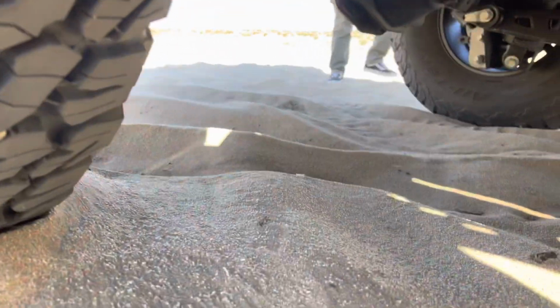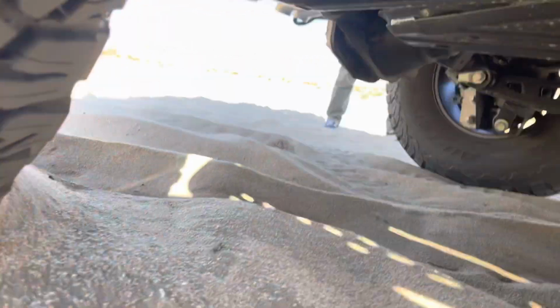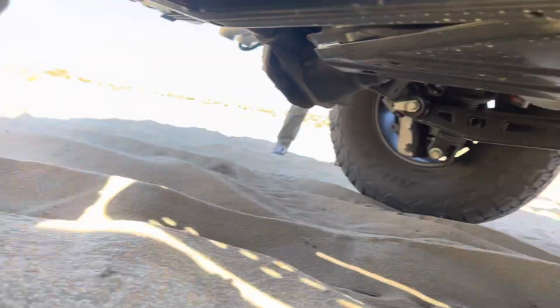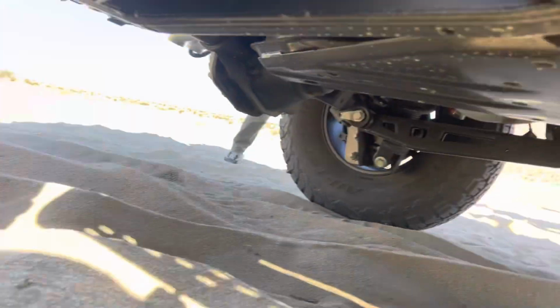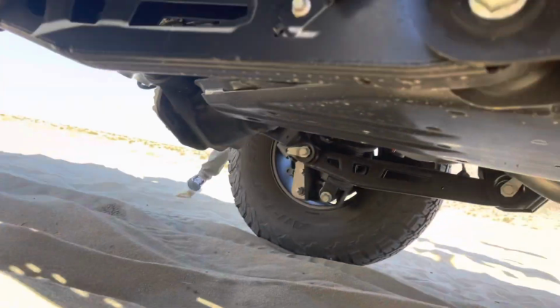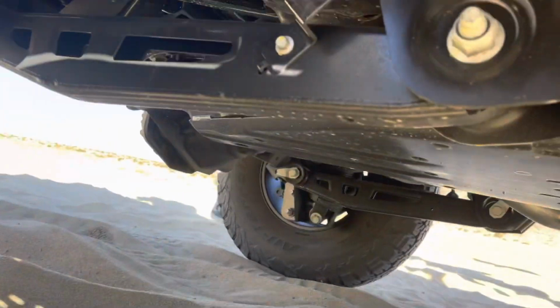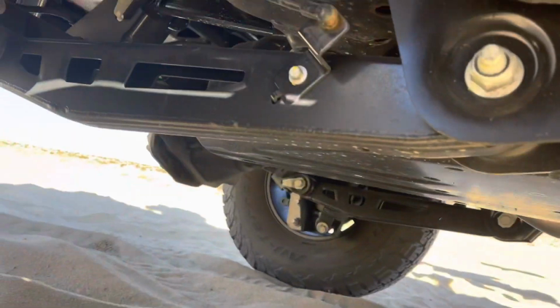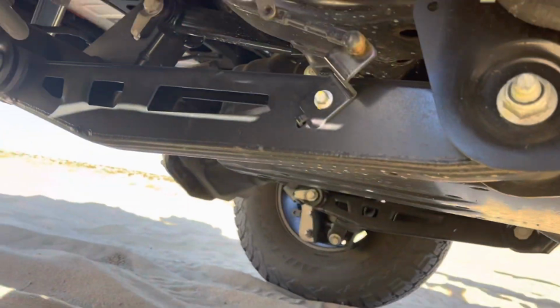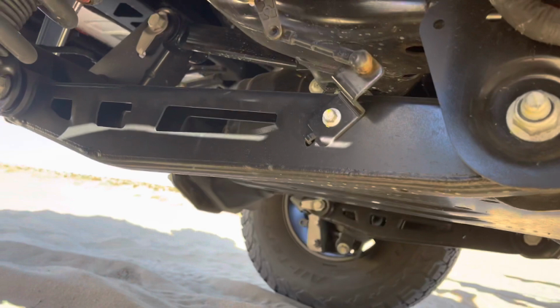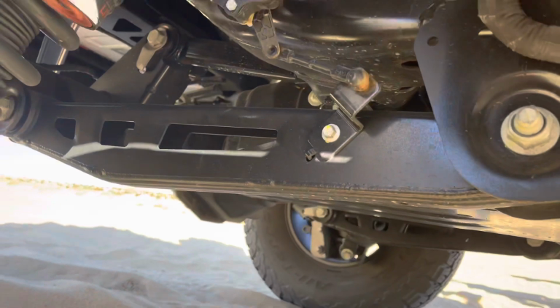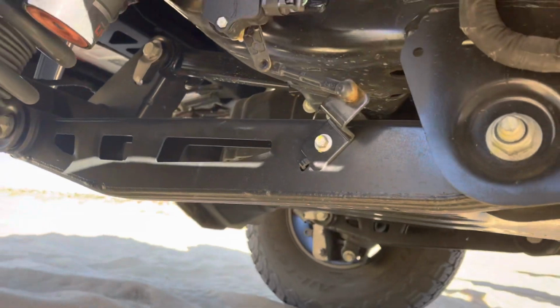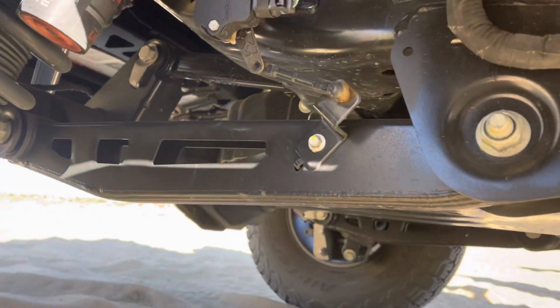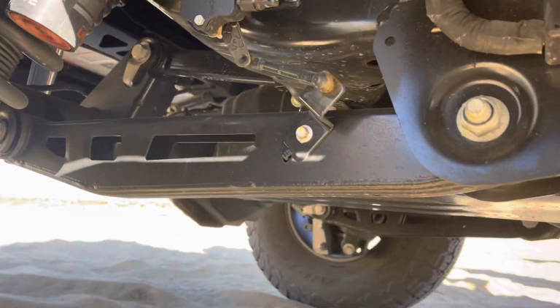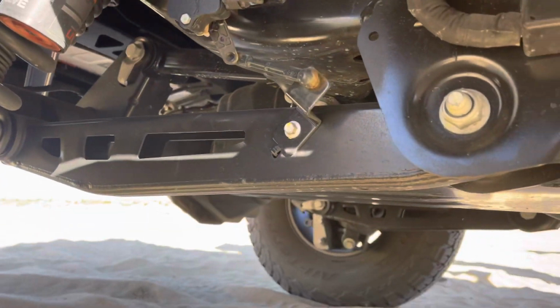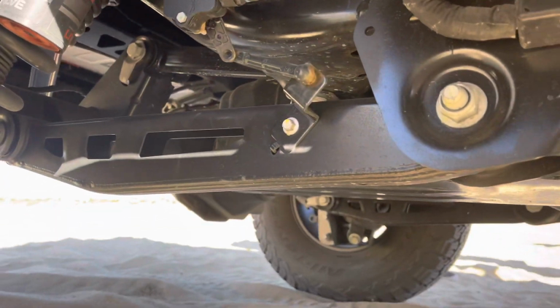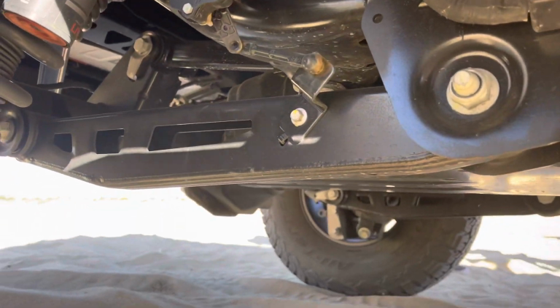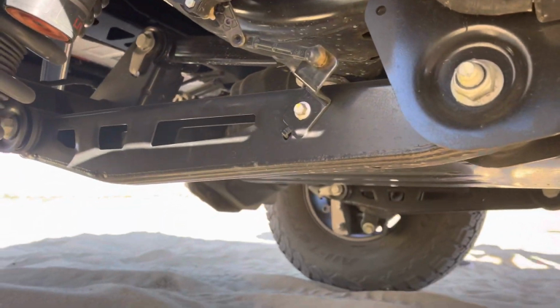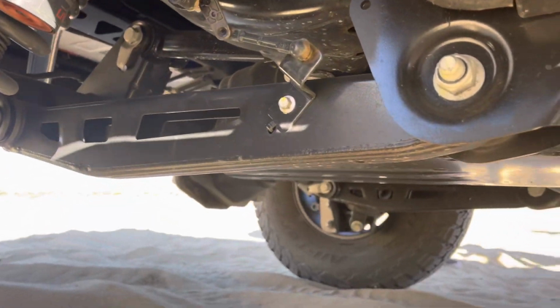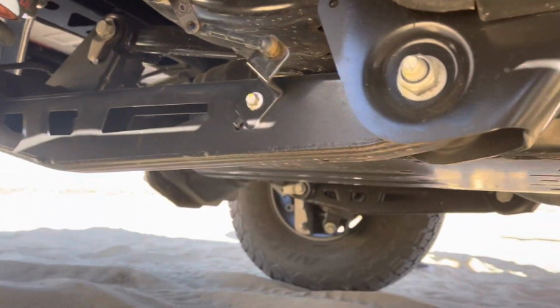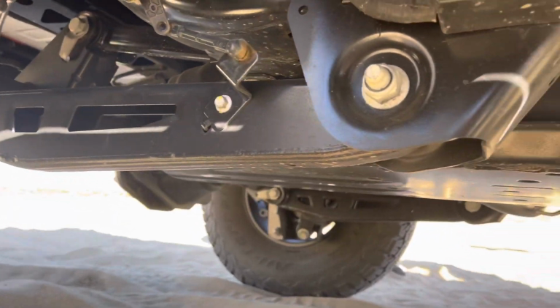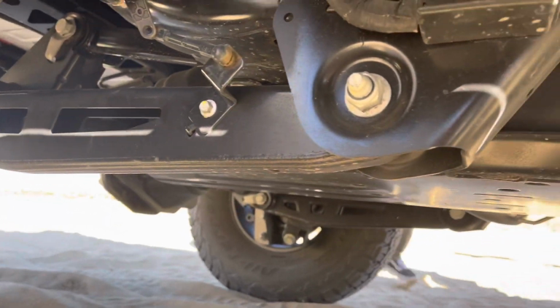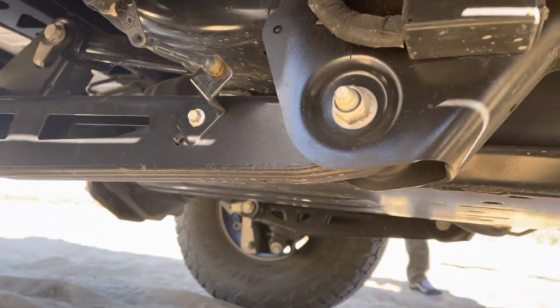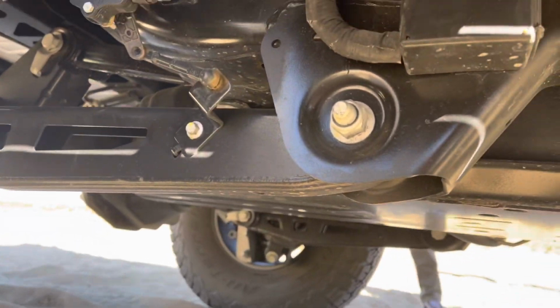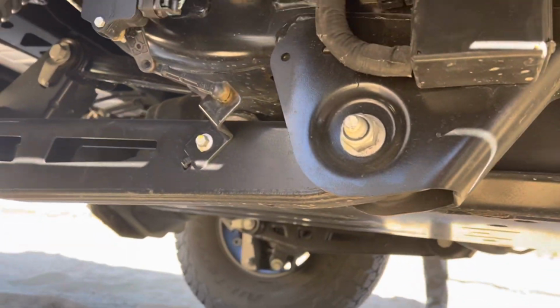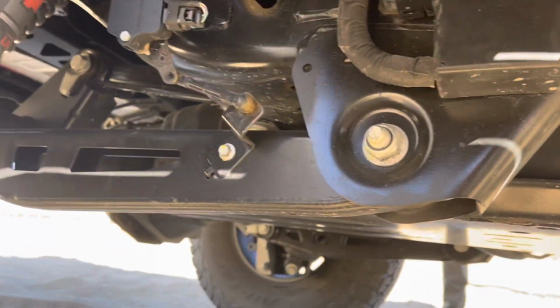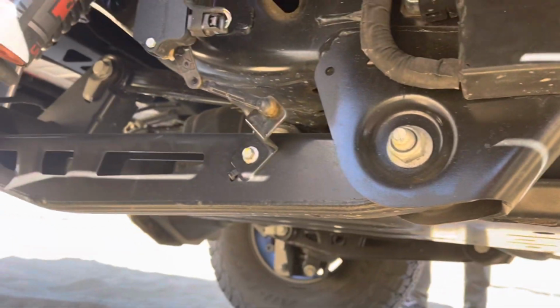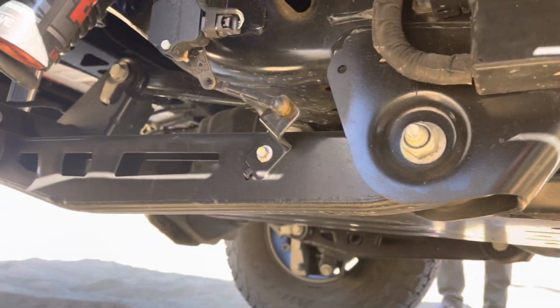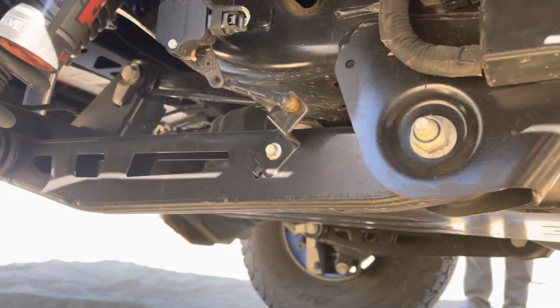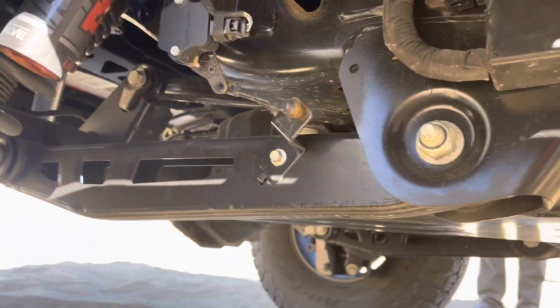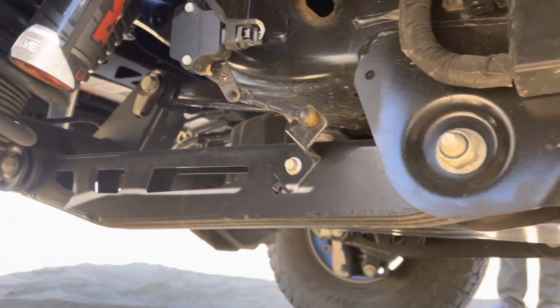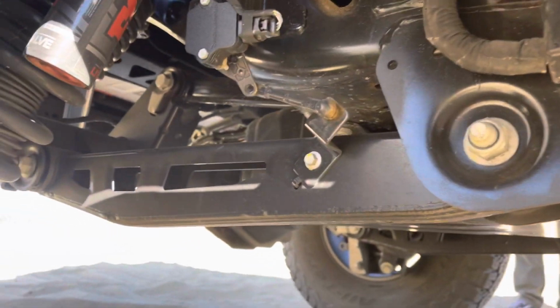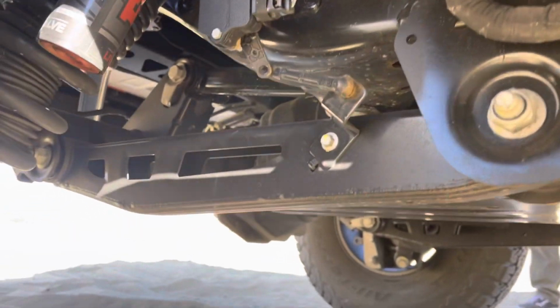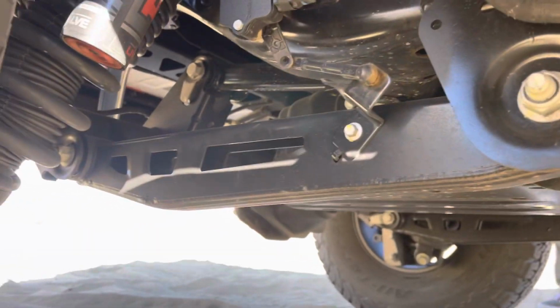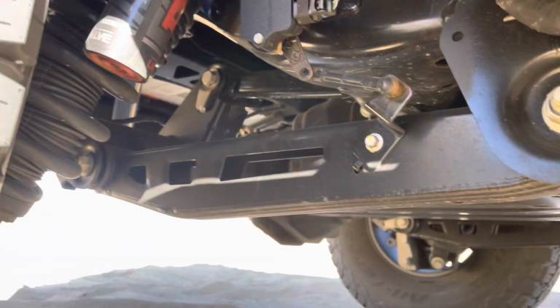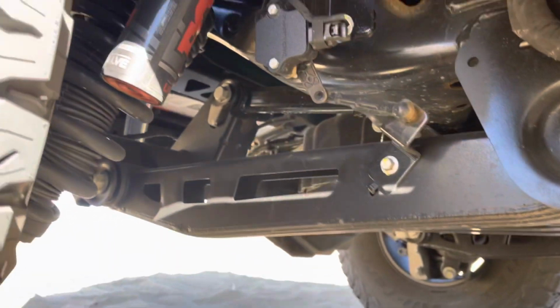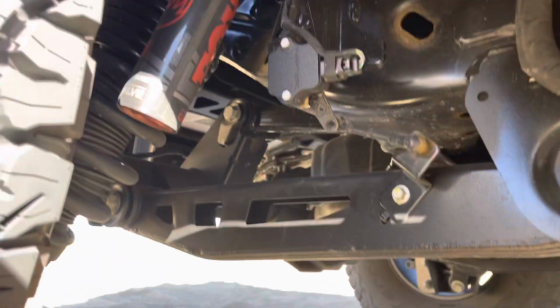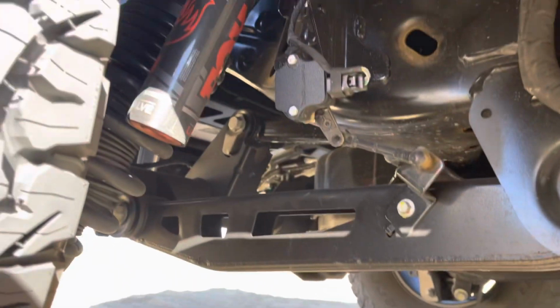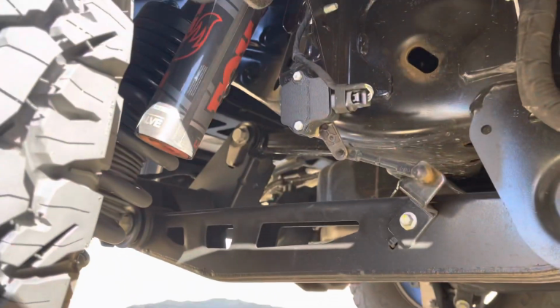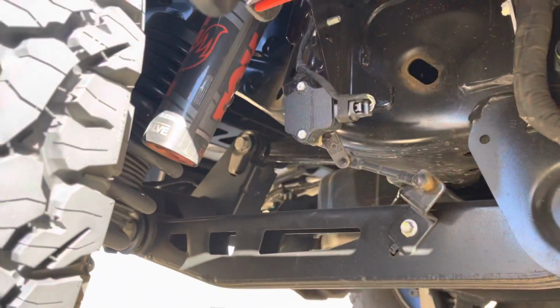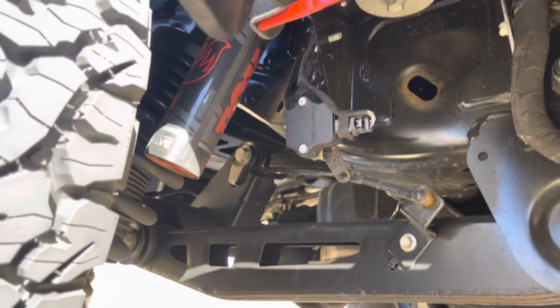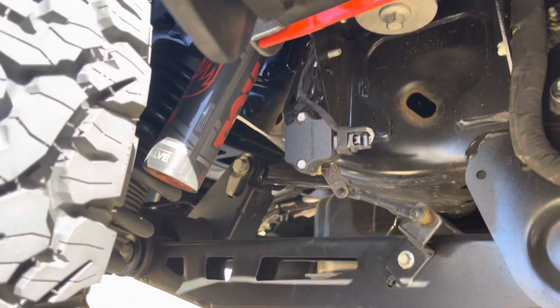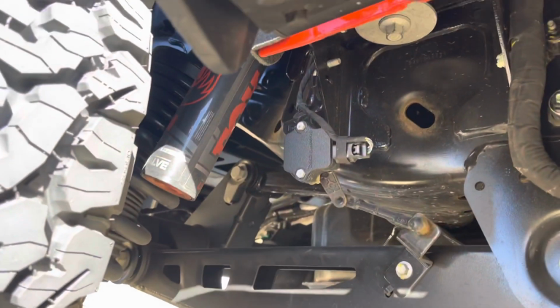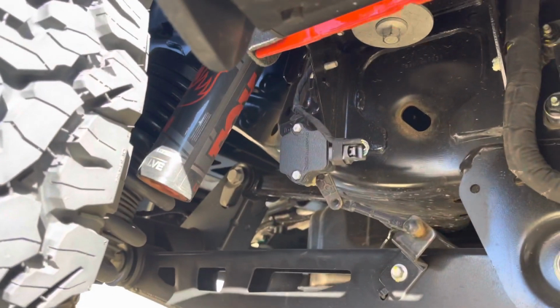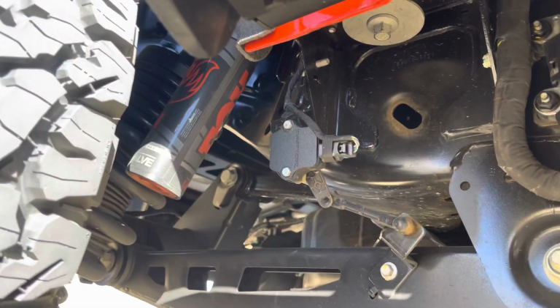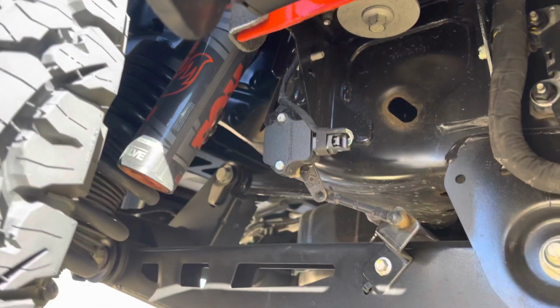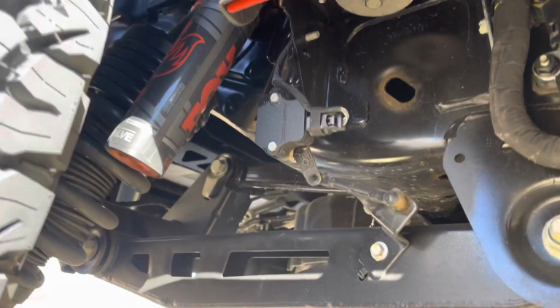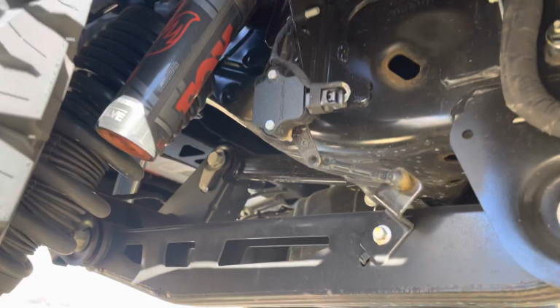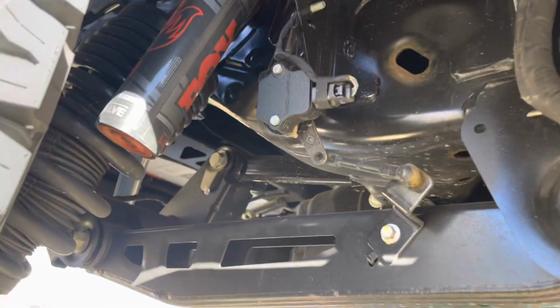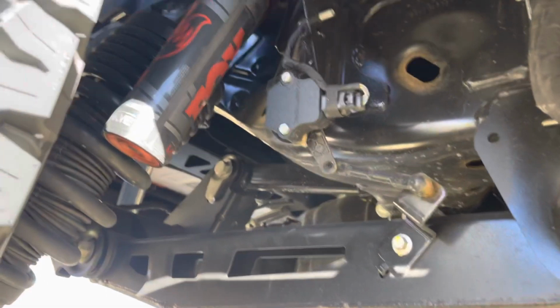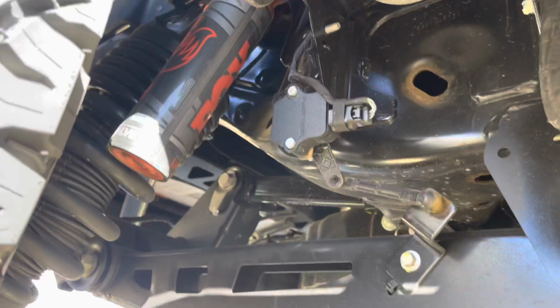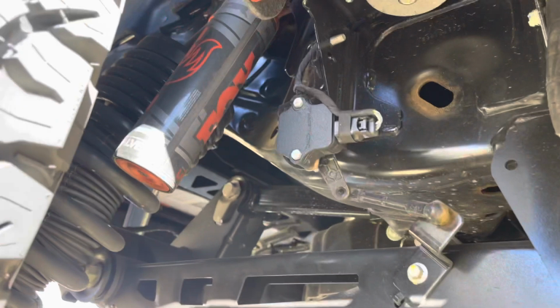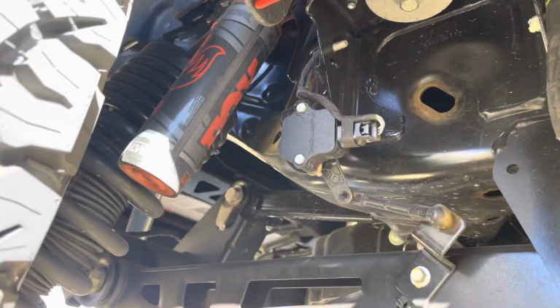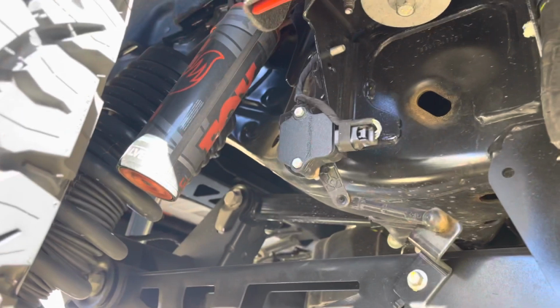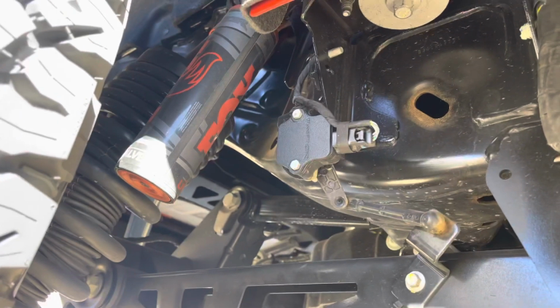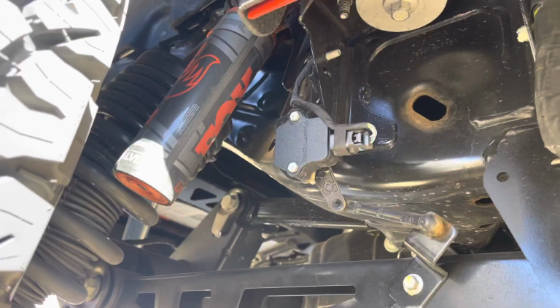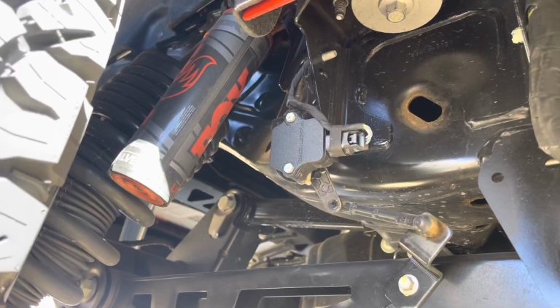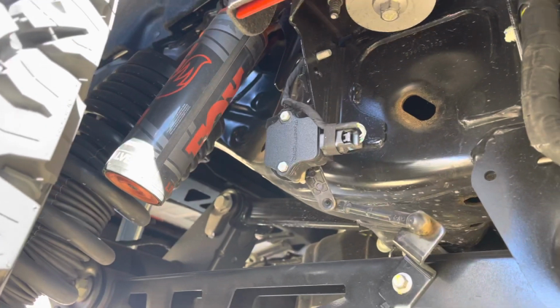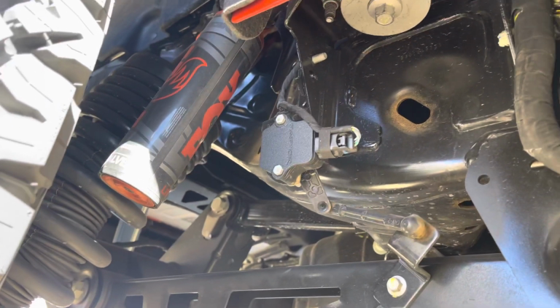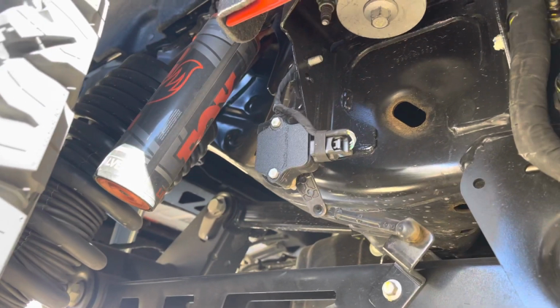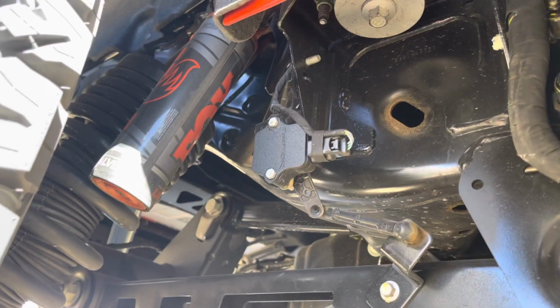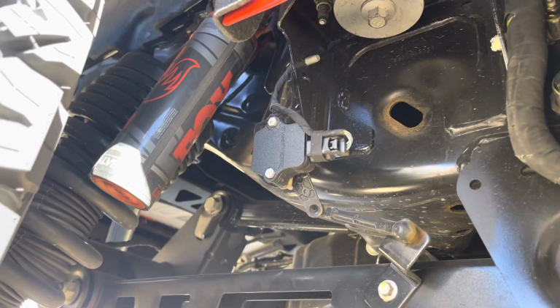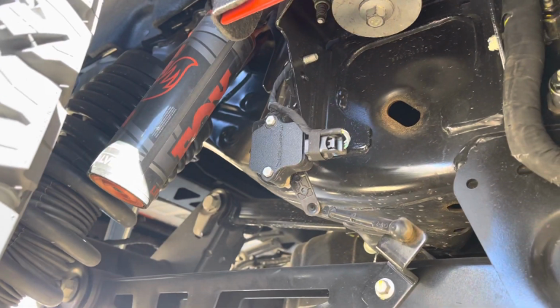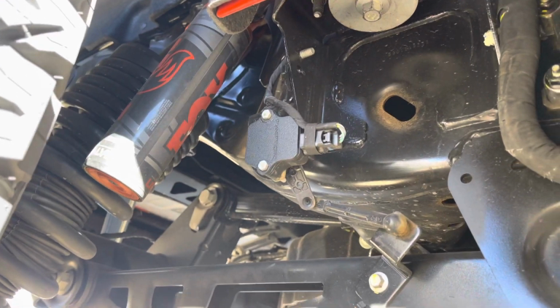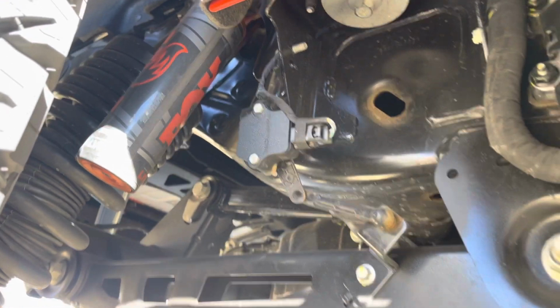We got some trailing arms over here — those are big, massive, beefy arms. Again, live Fox suspension in the back.